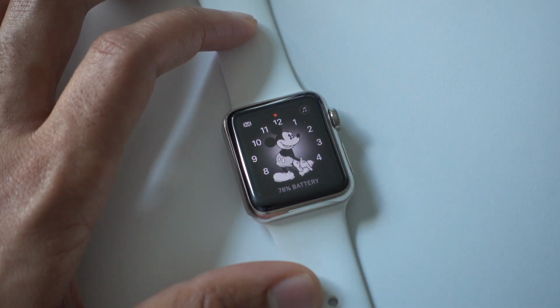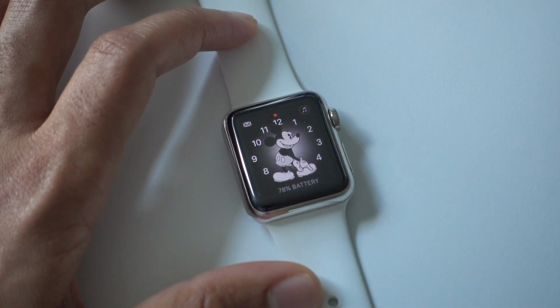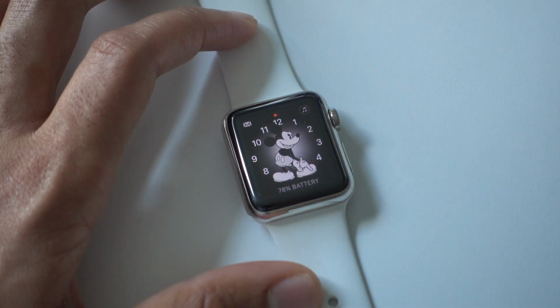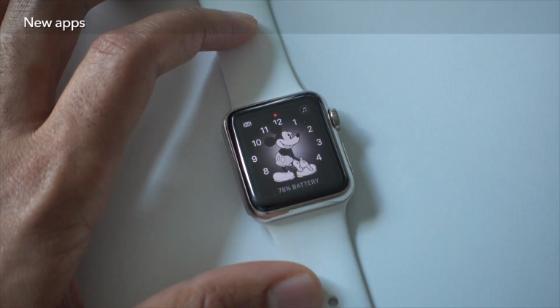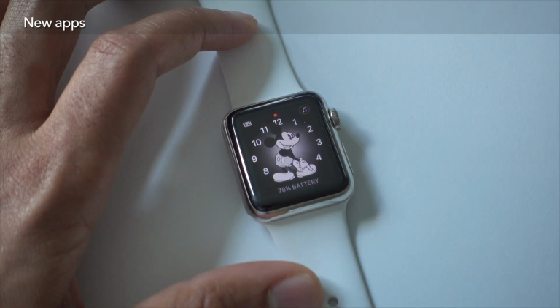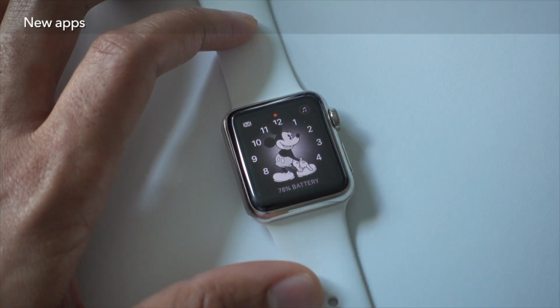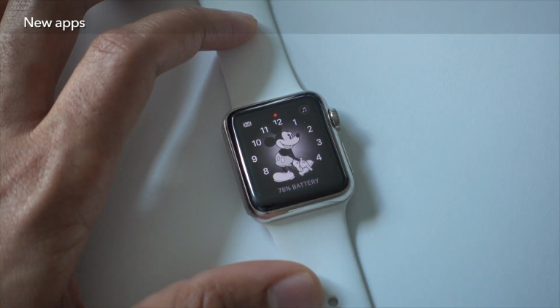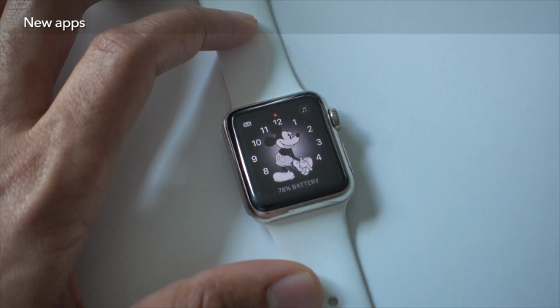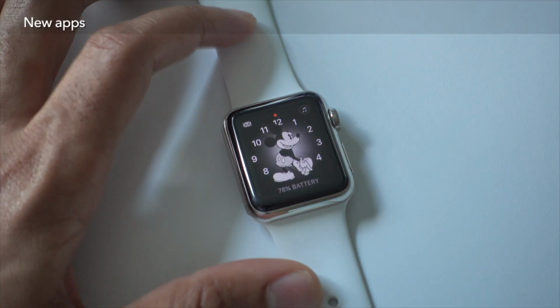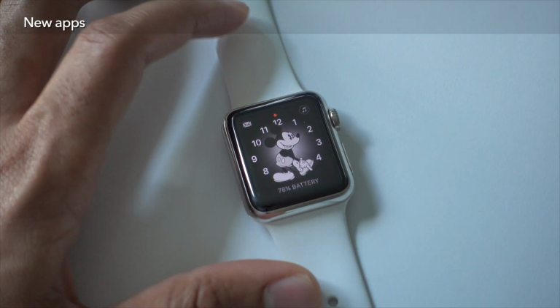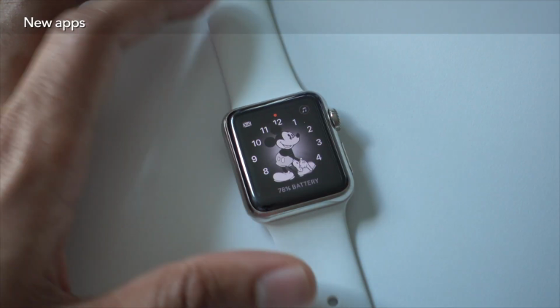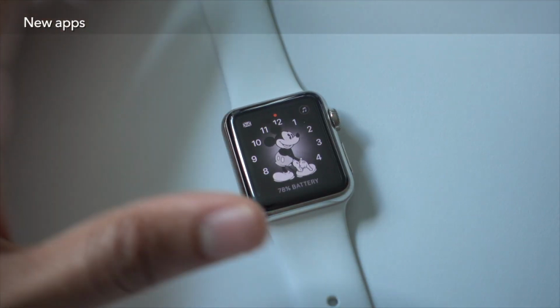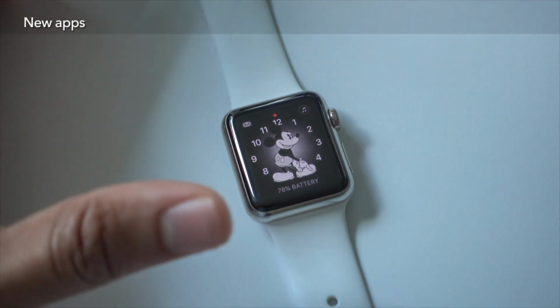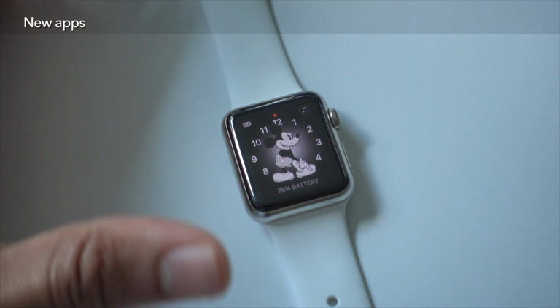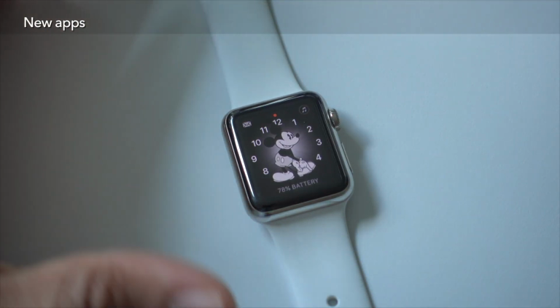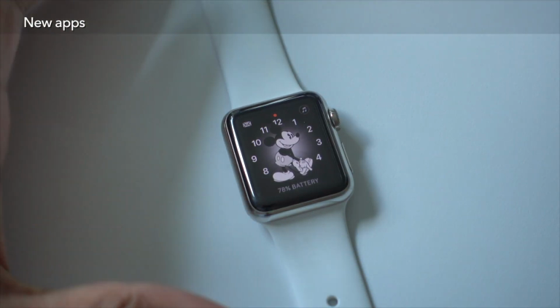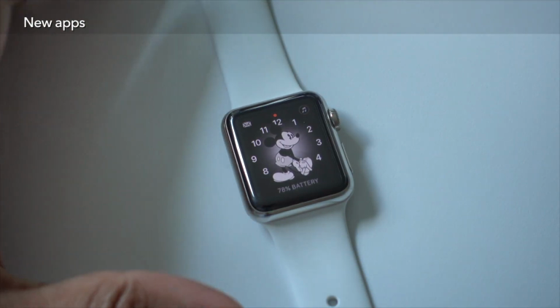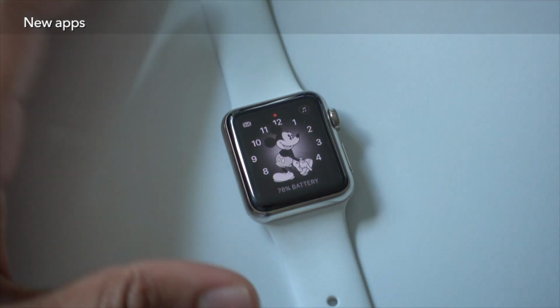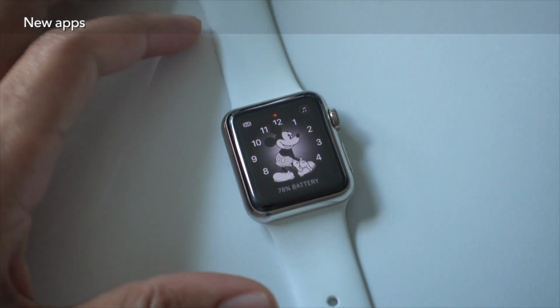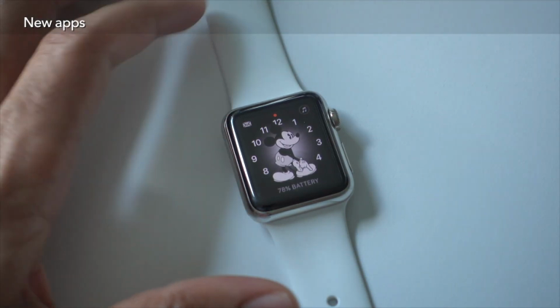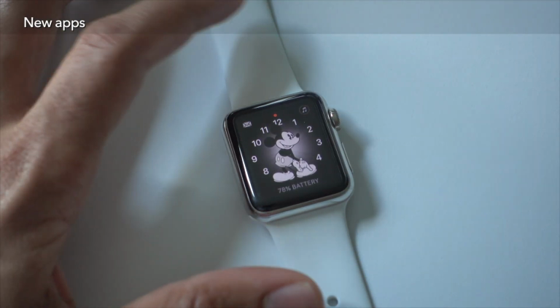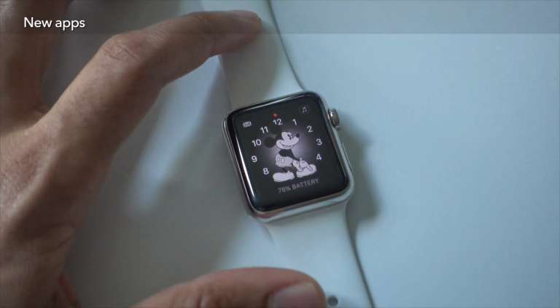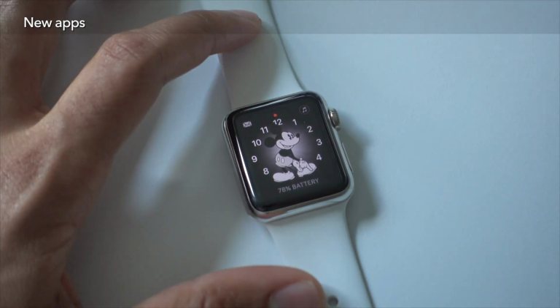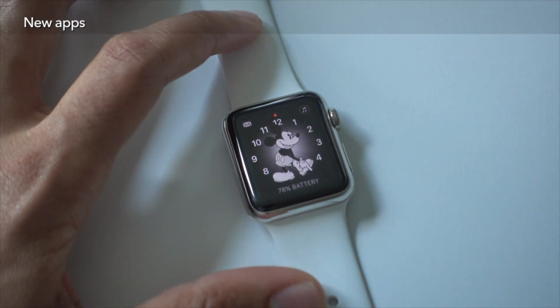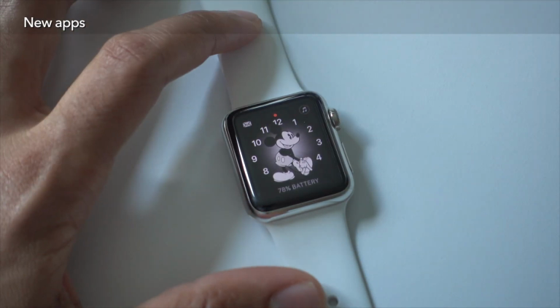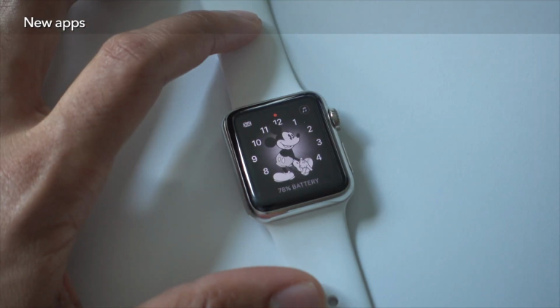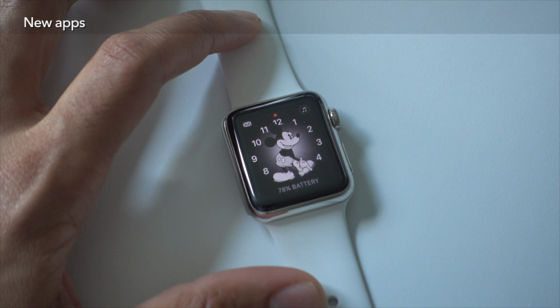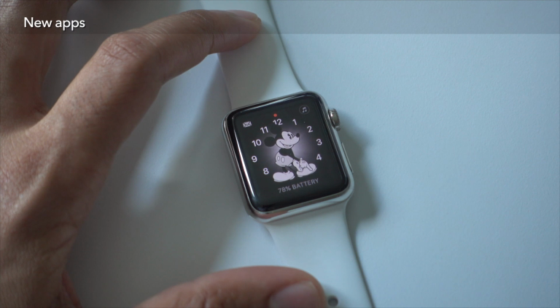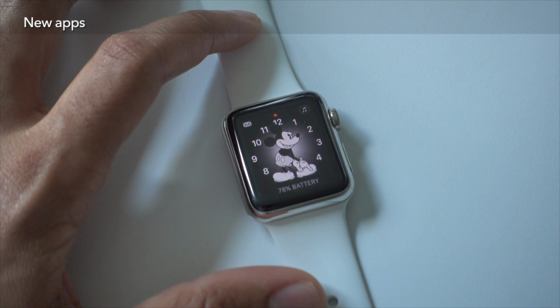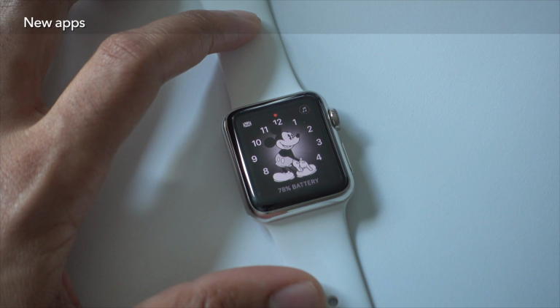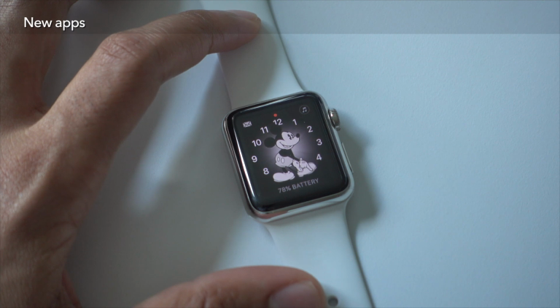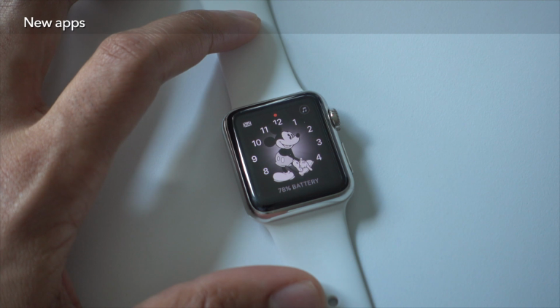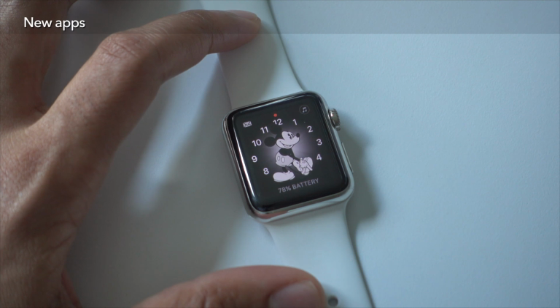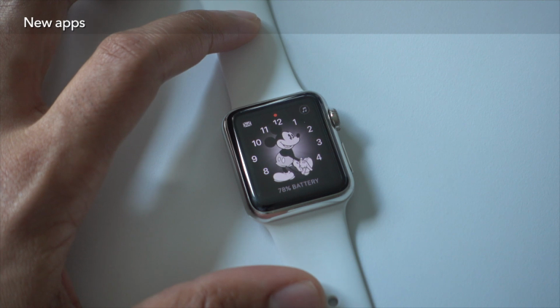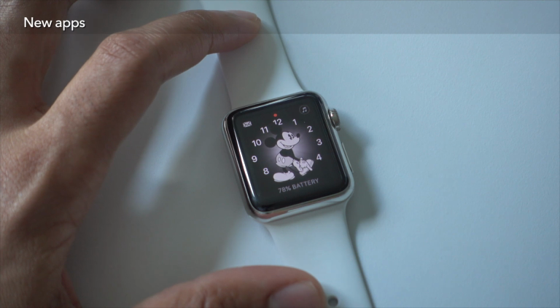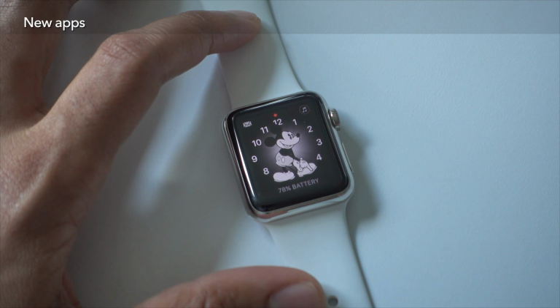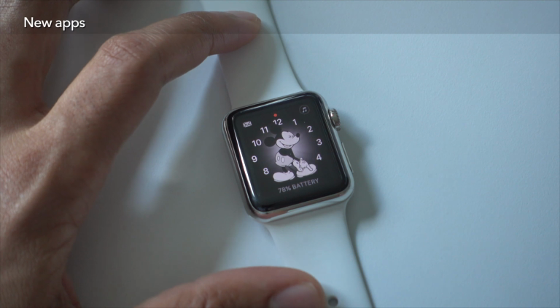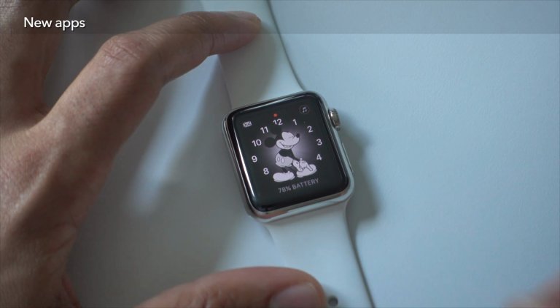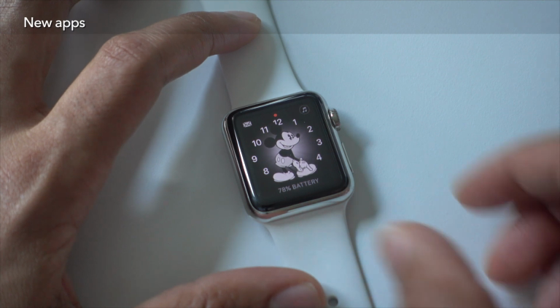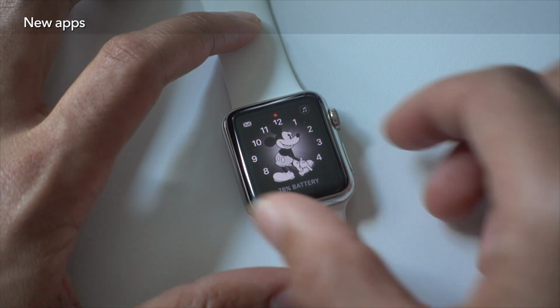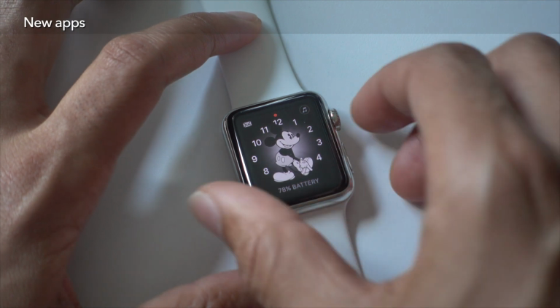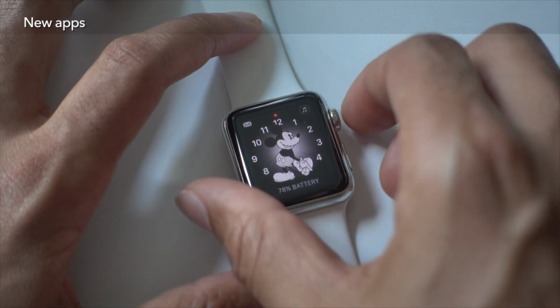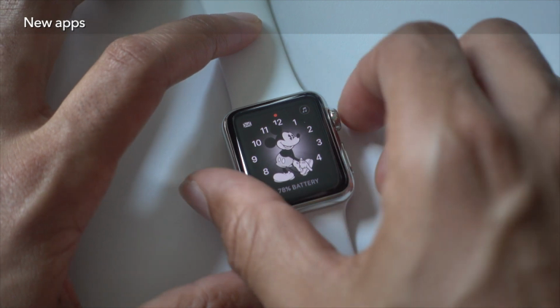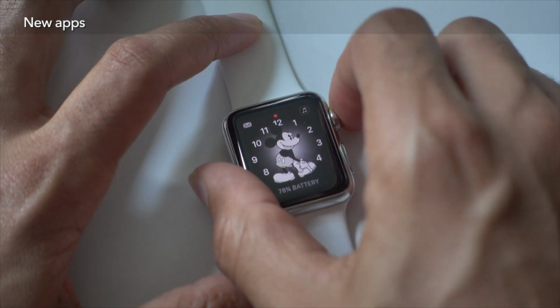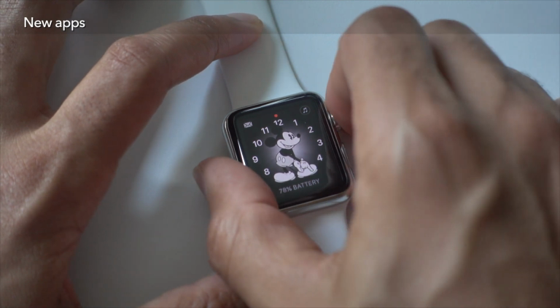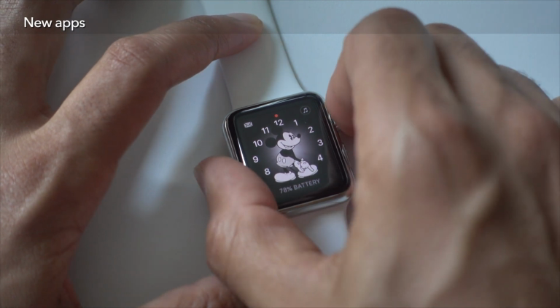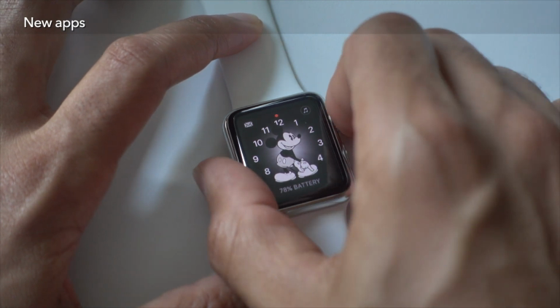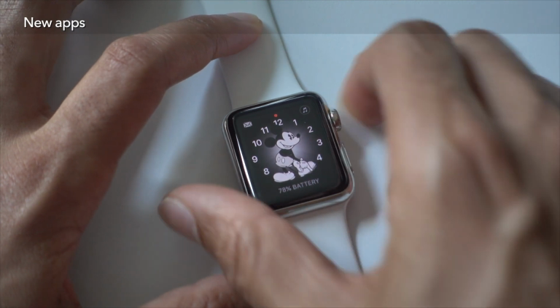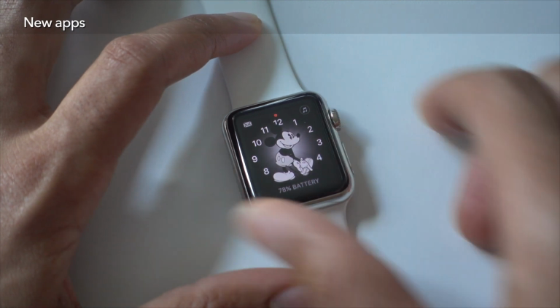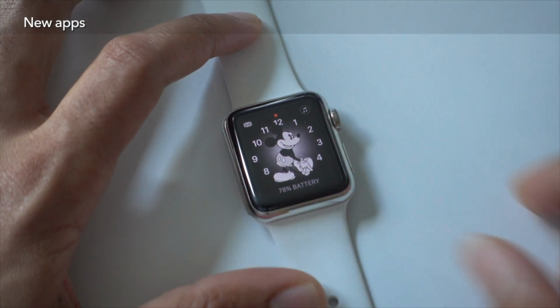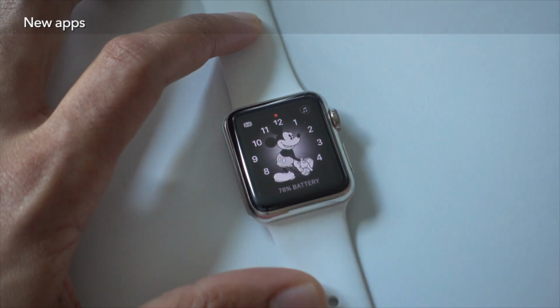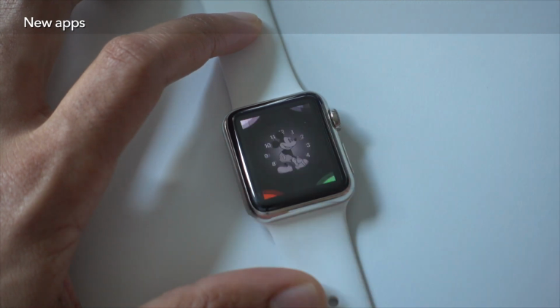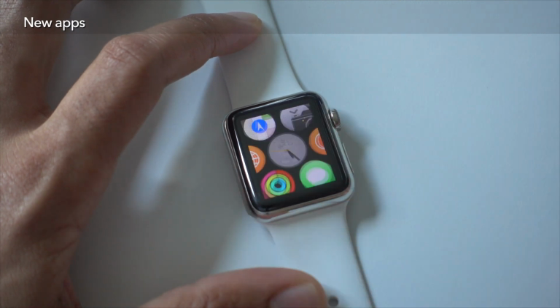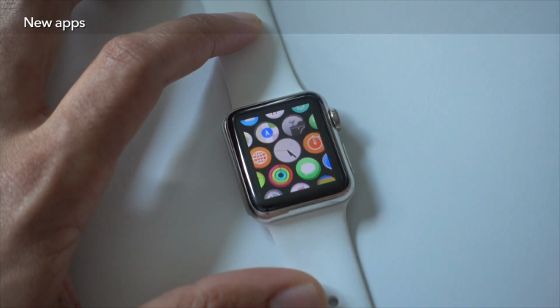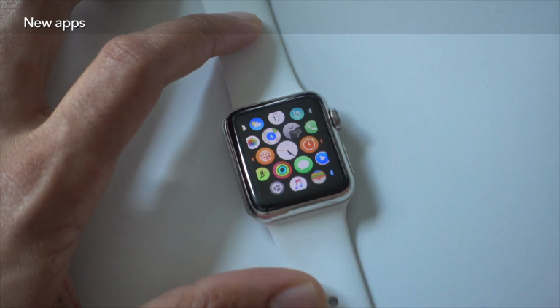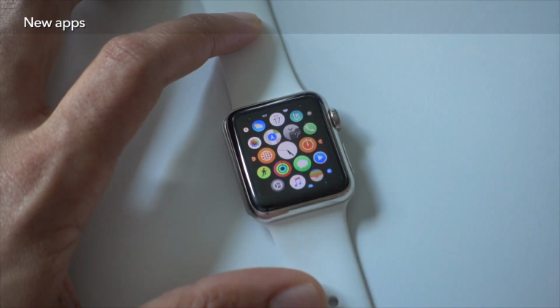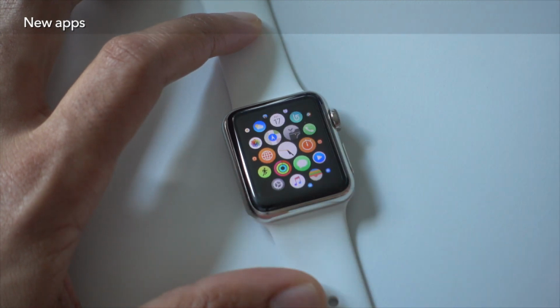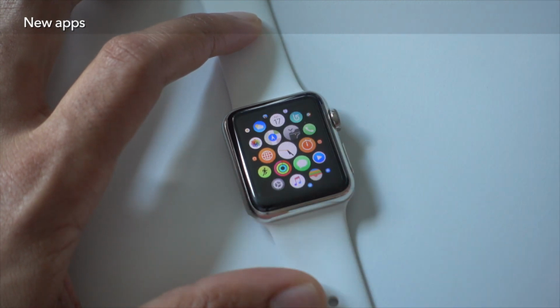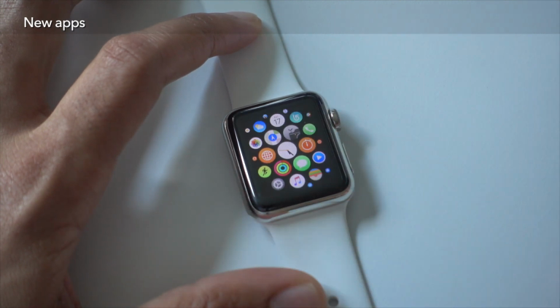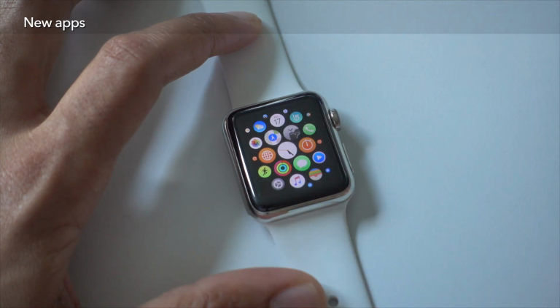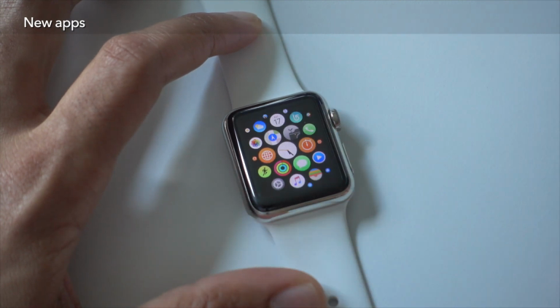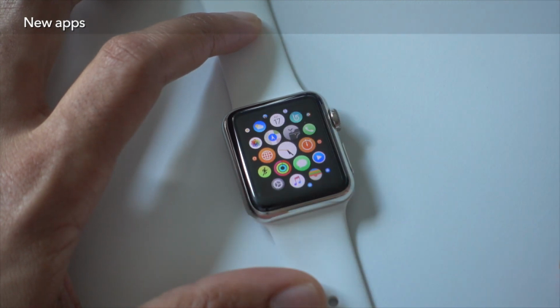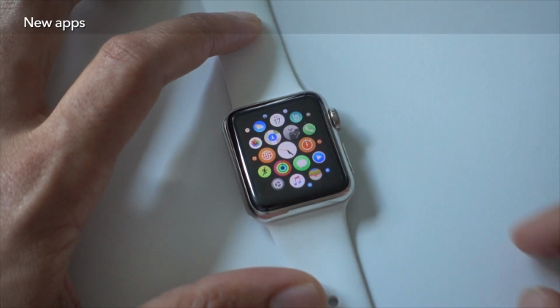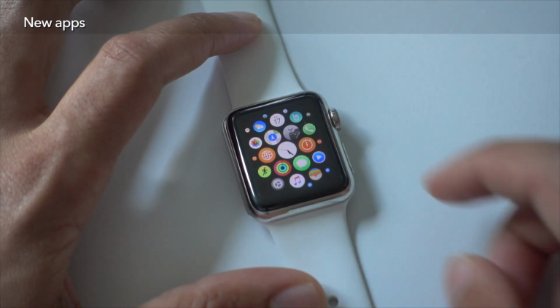If you're looking for some new native apps to try out, then I have good news. There are several new apps with watchOS 3, as I'm going to show you right now.